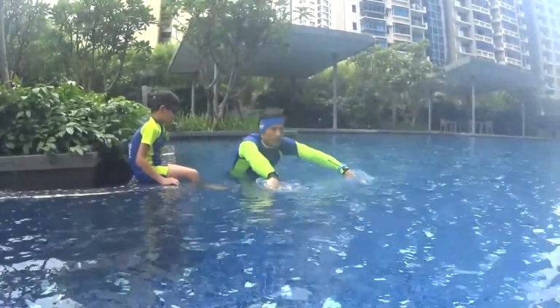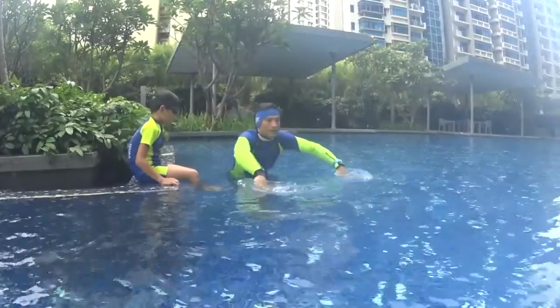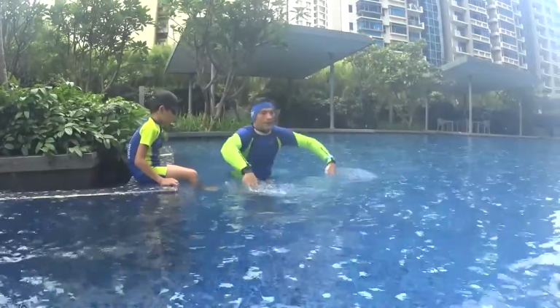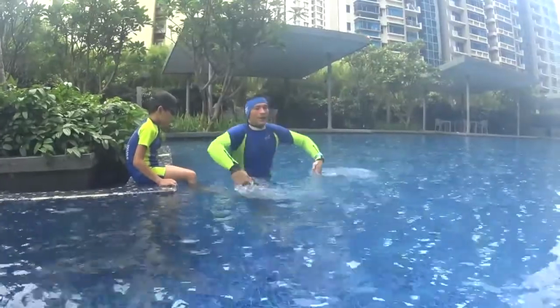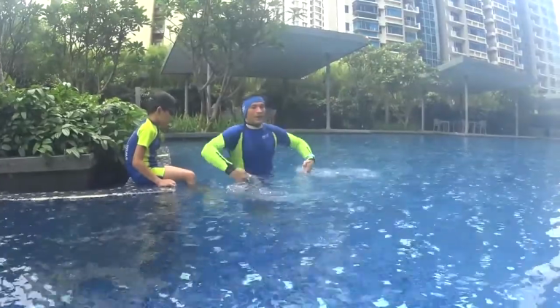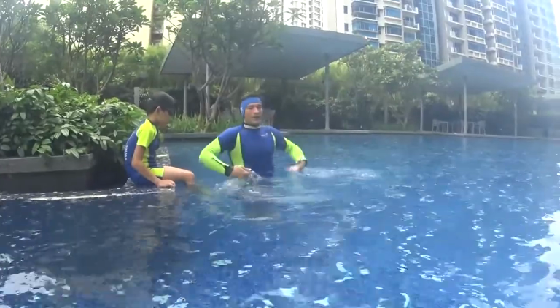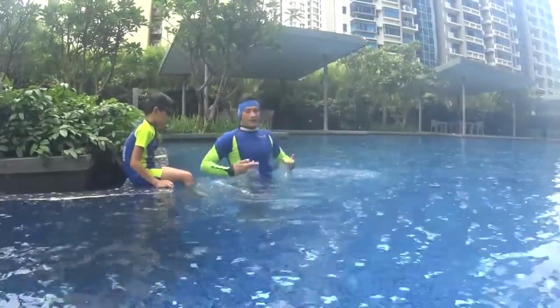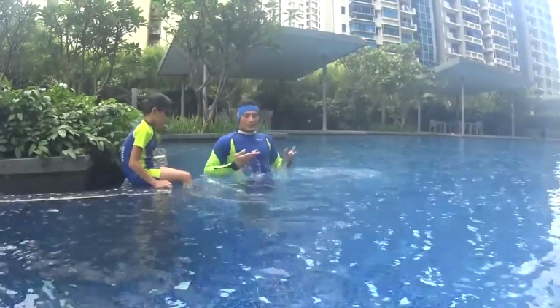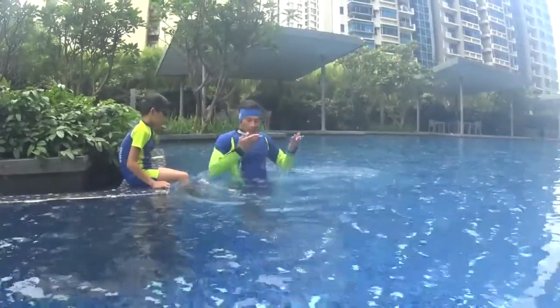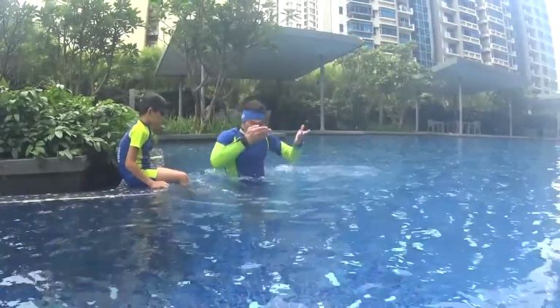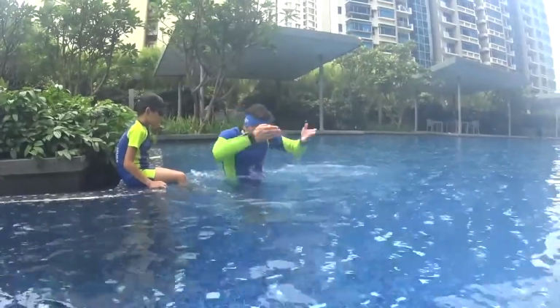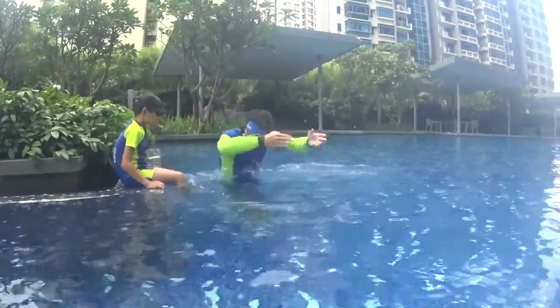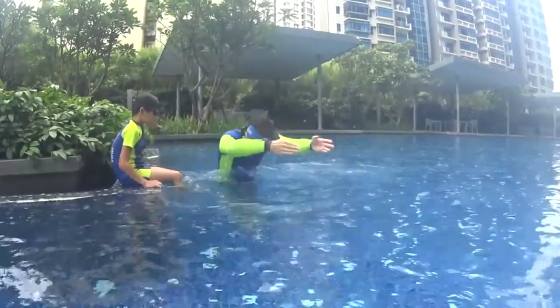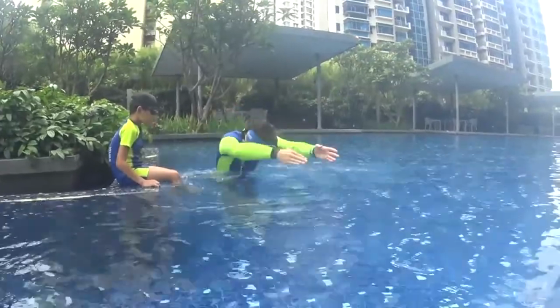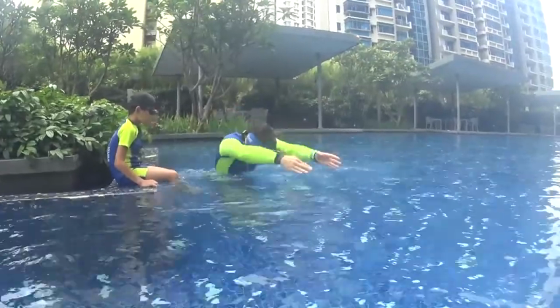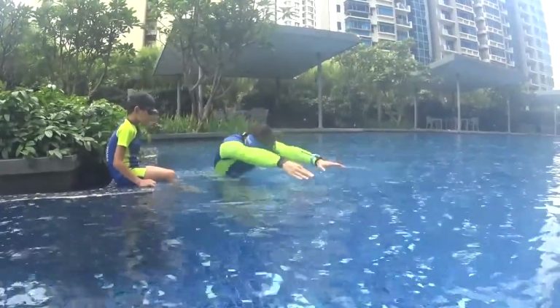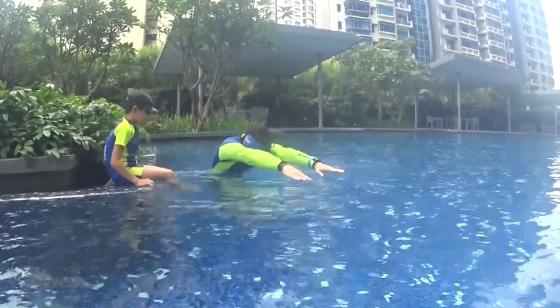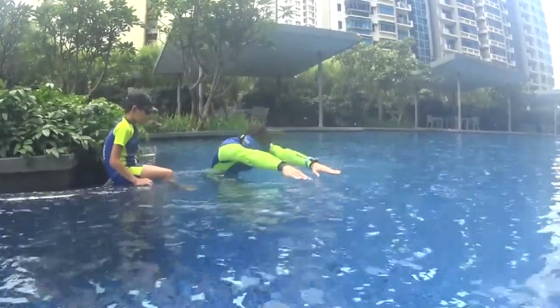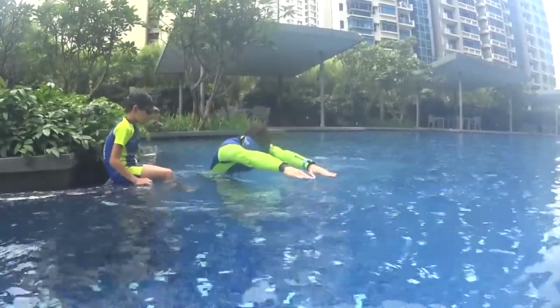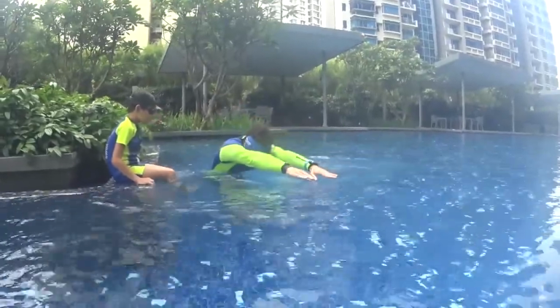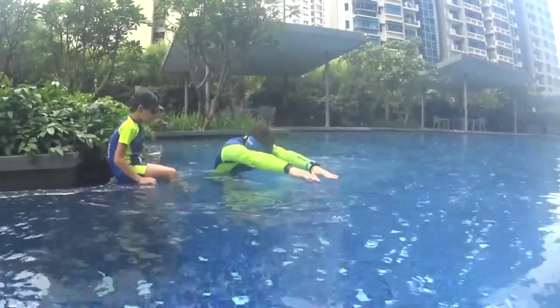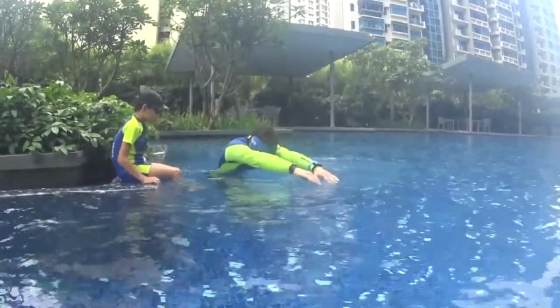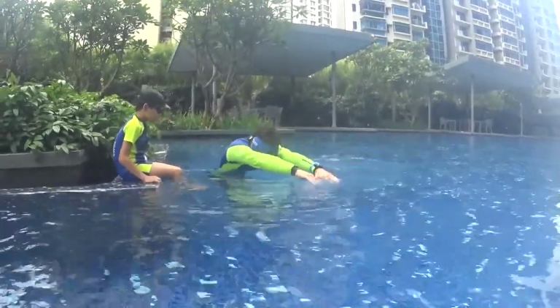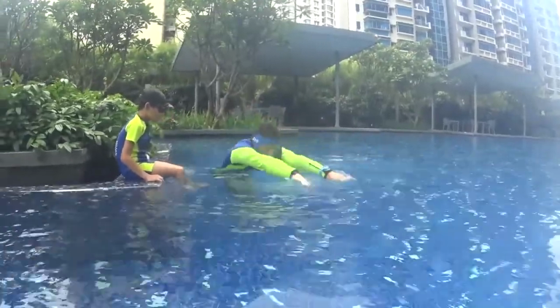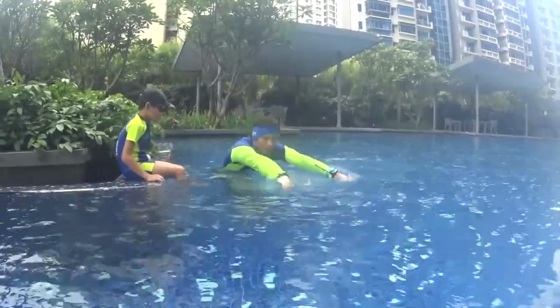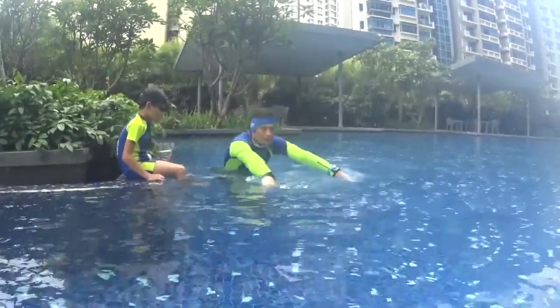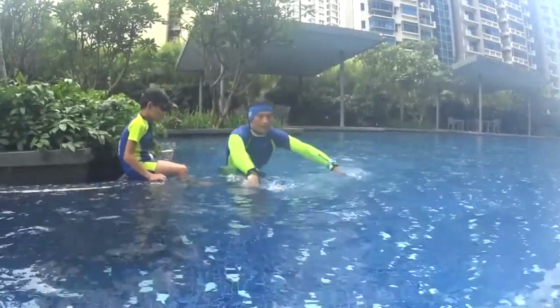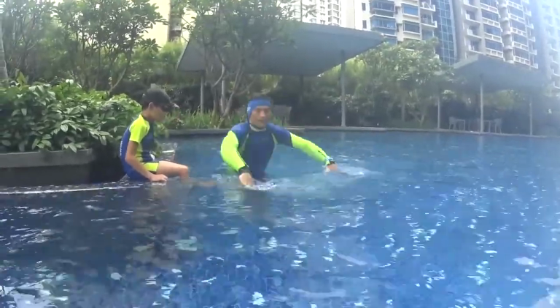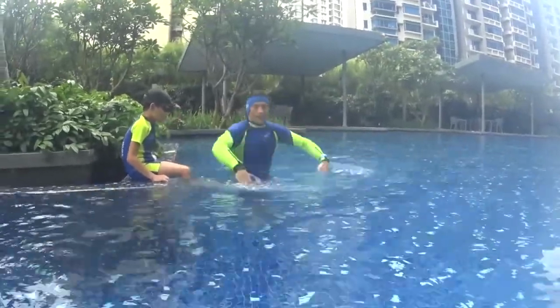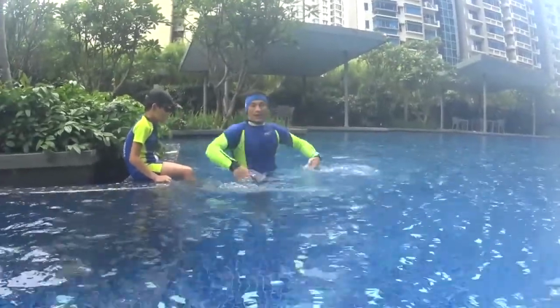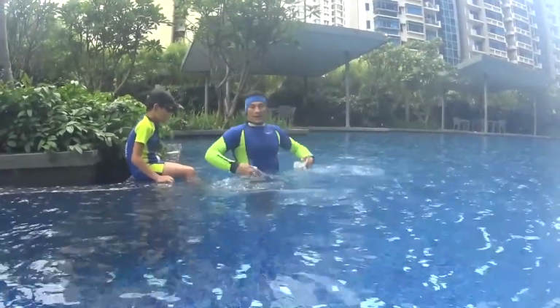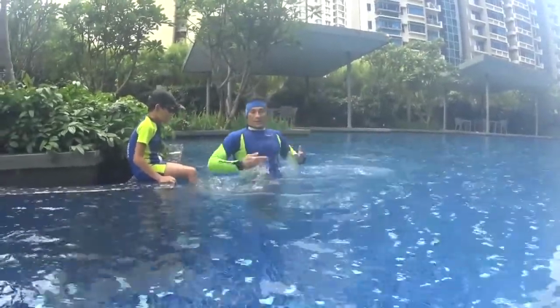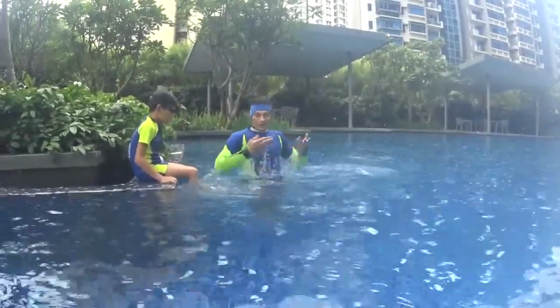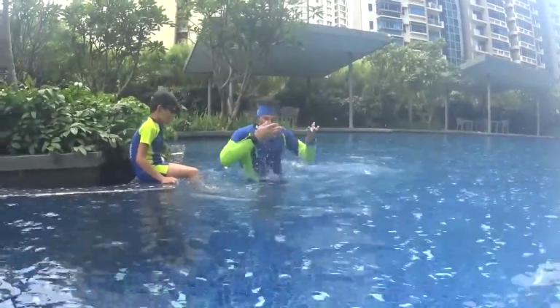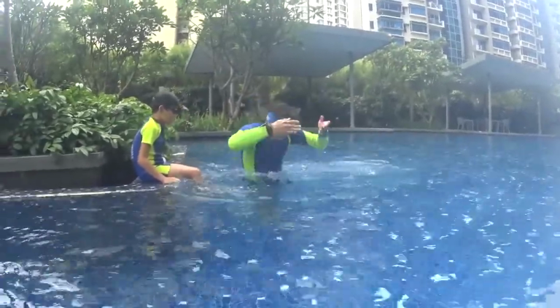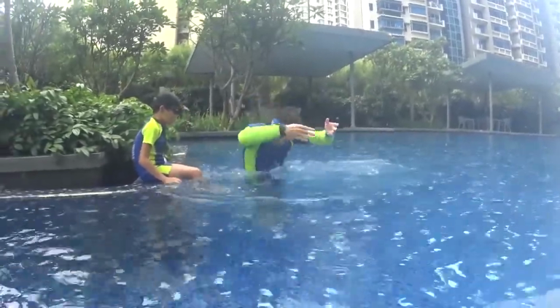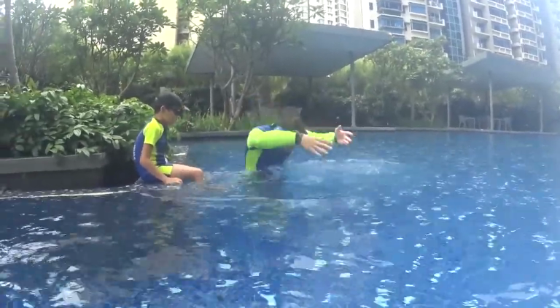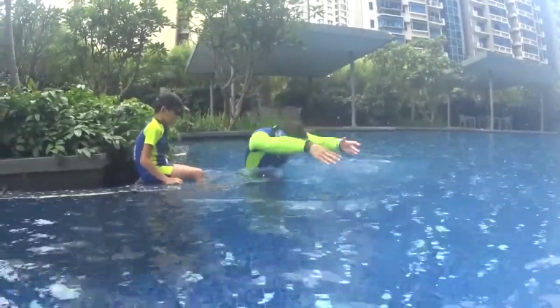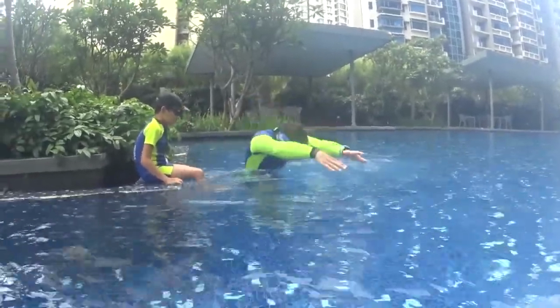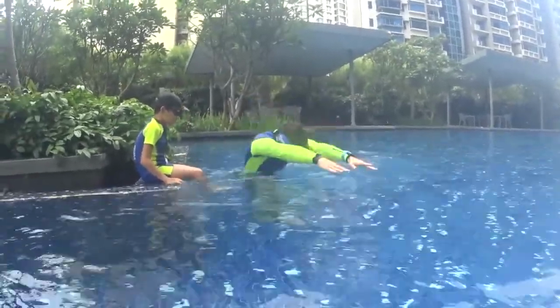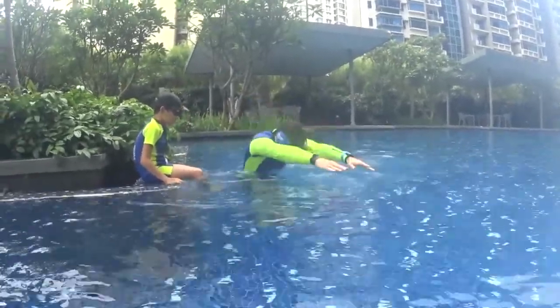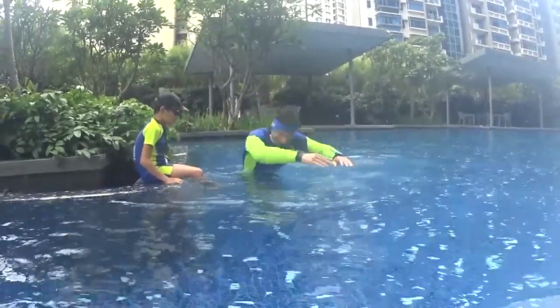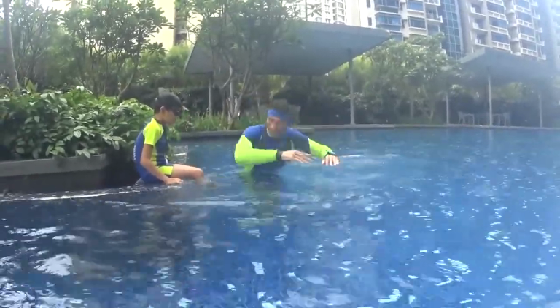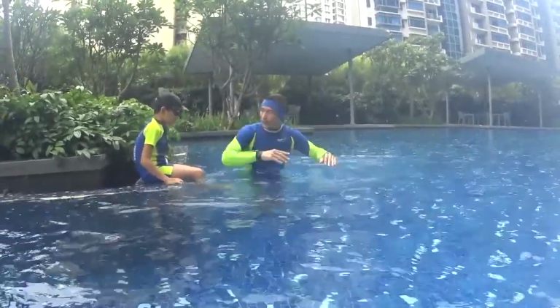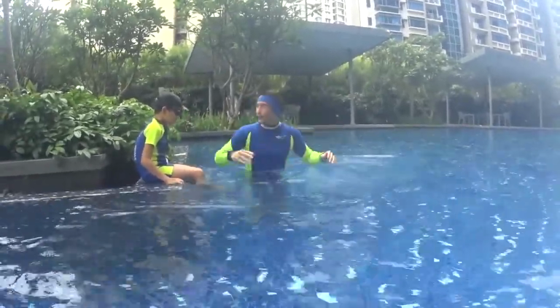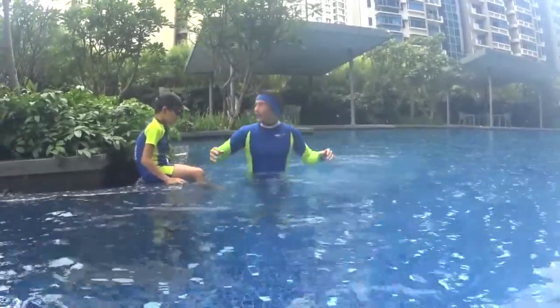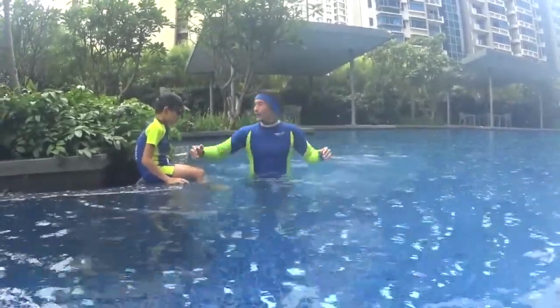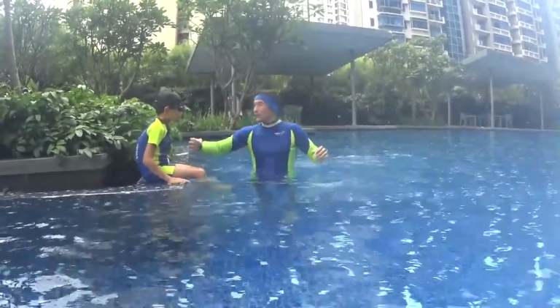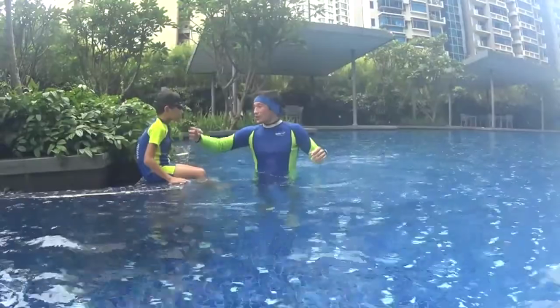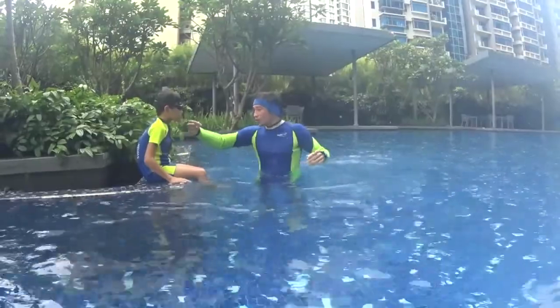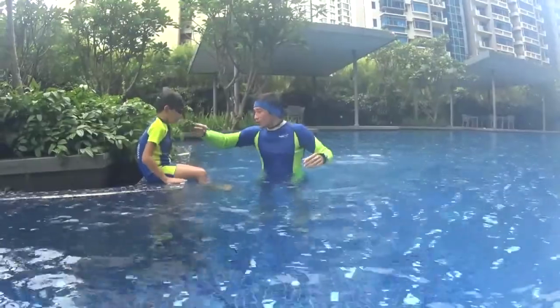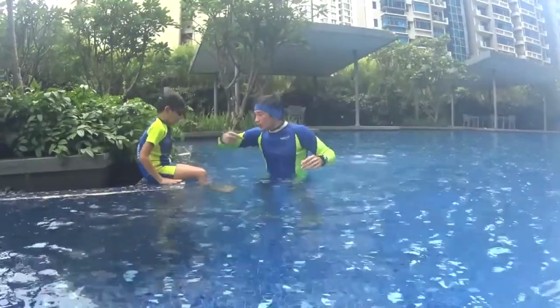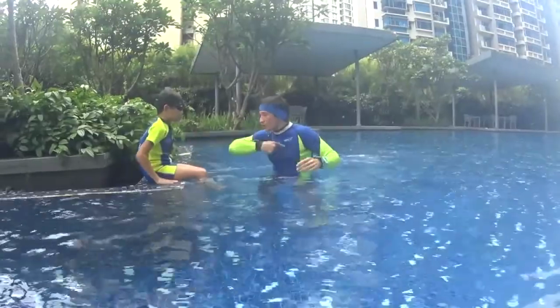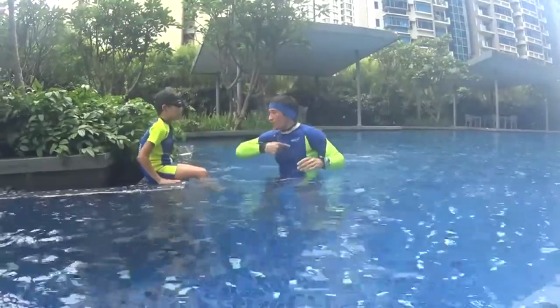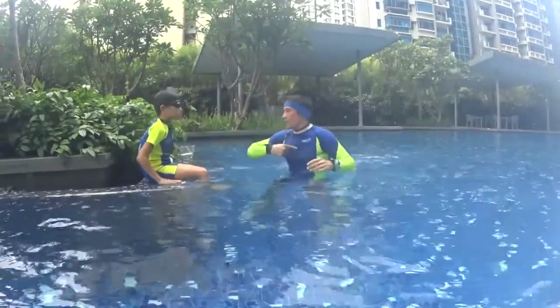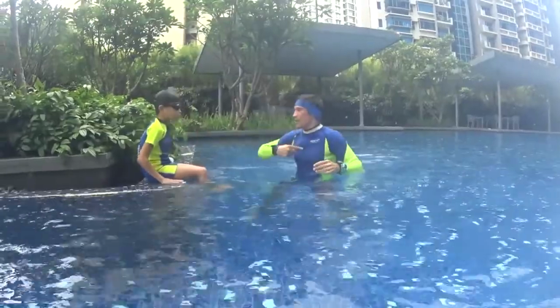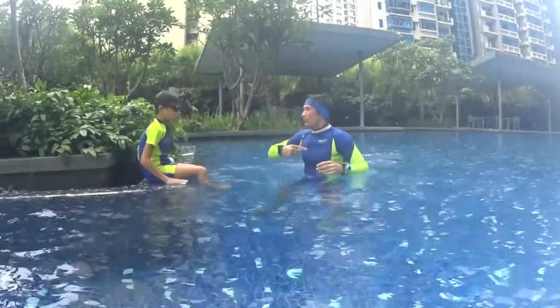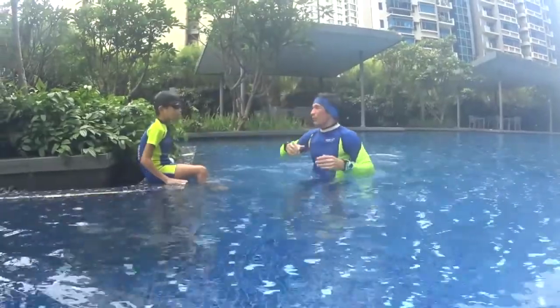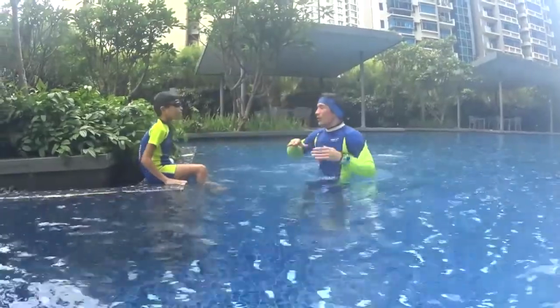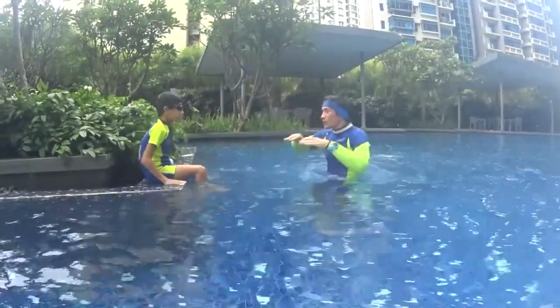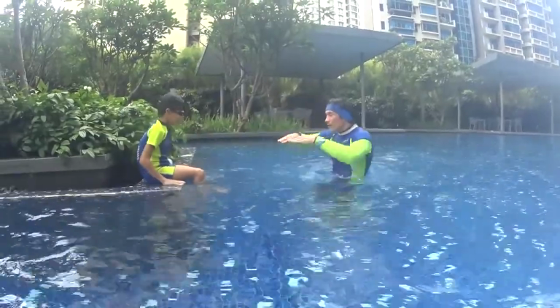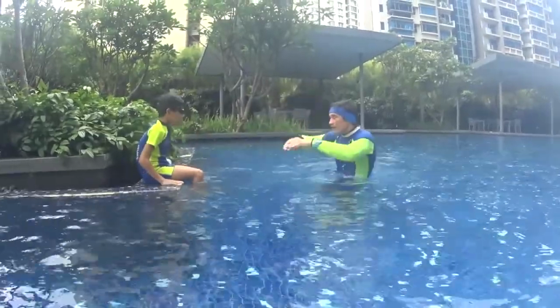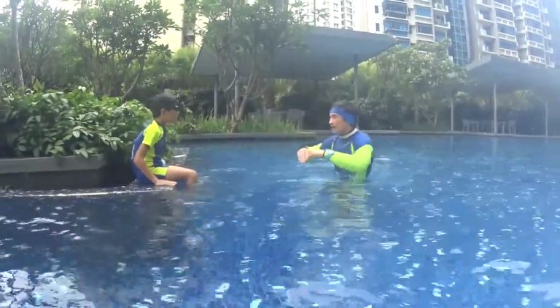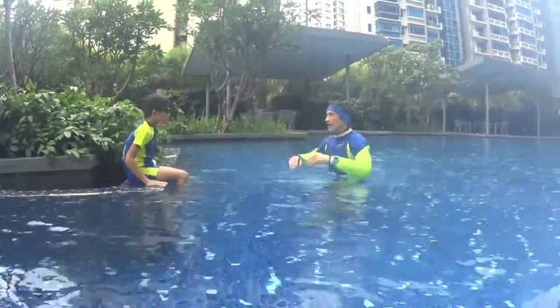Breathe, kick and Superman. Breathe, kick and Superman. Don't forget to stretch your body forward to glide.